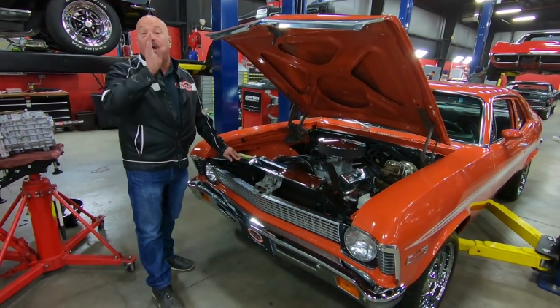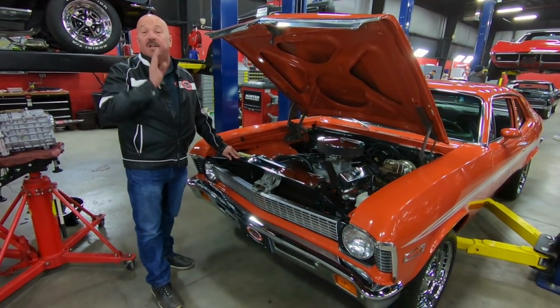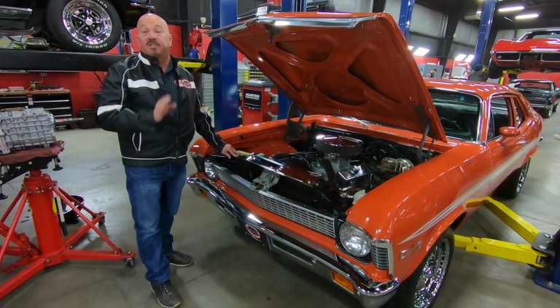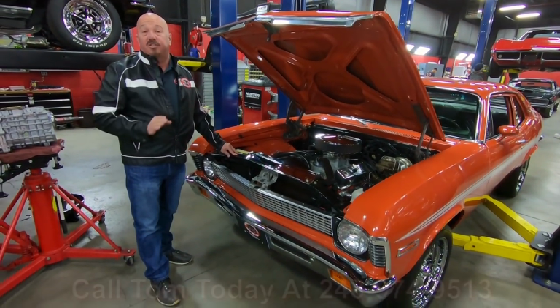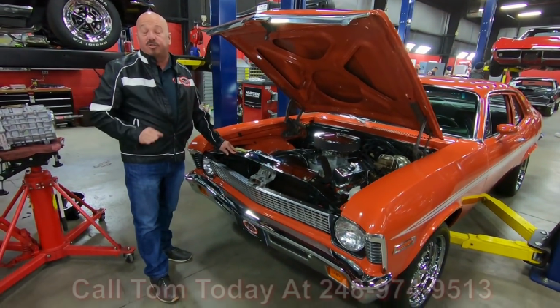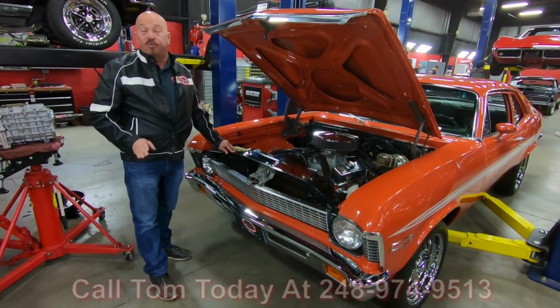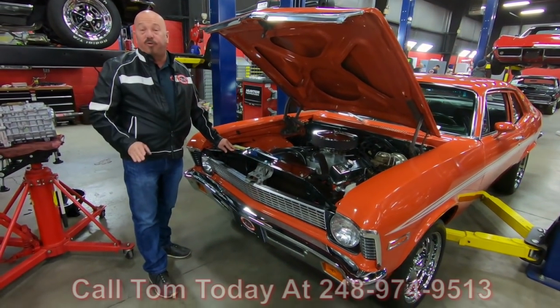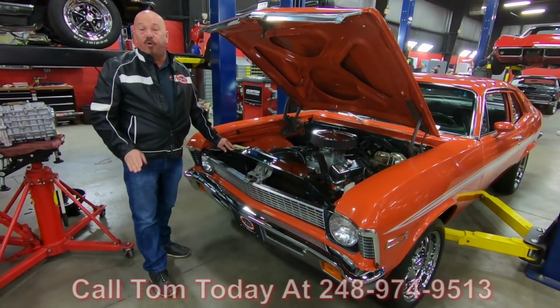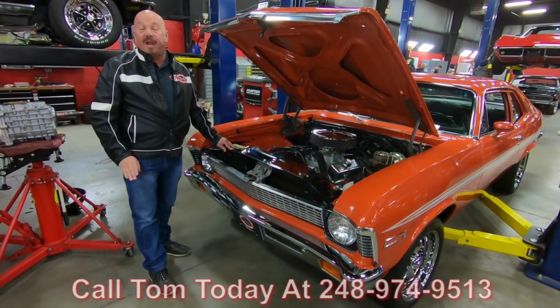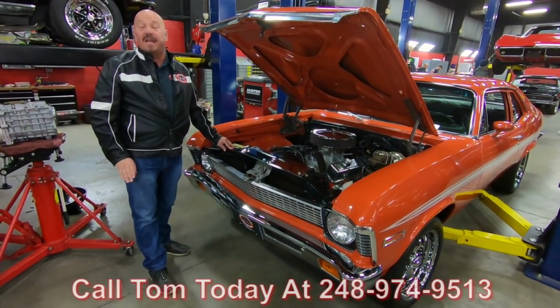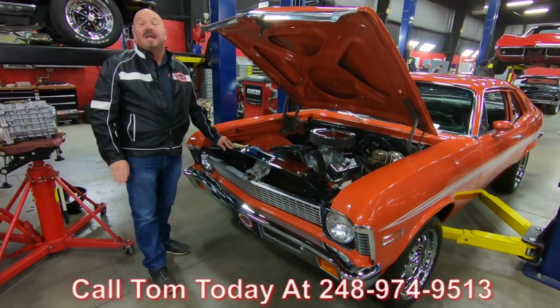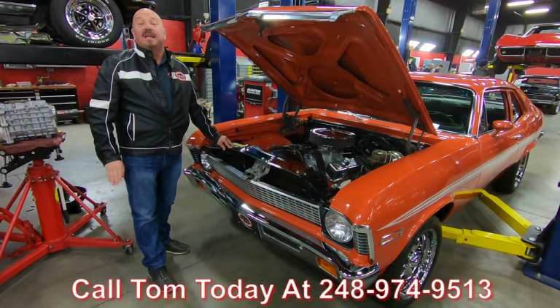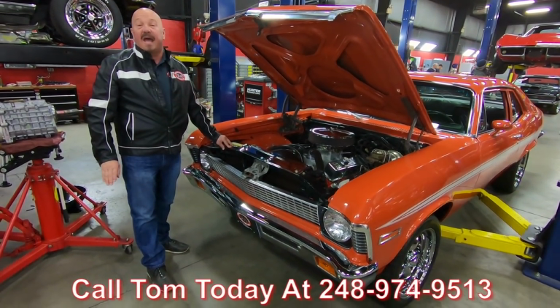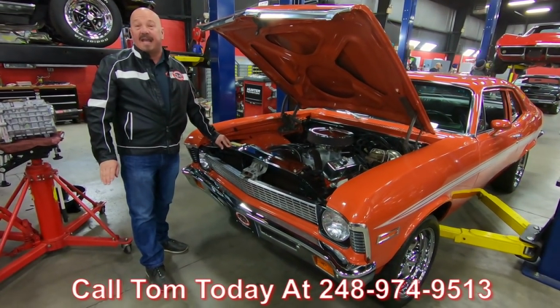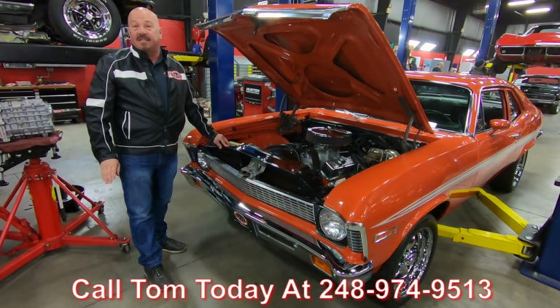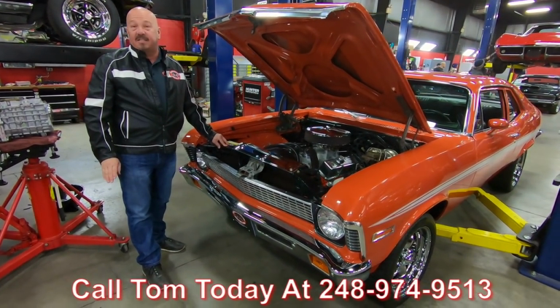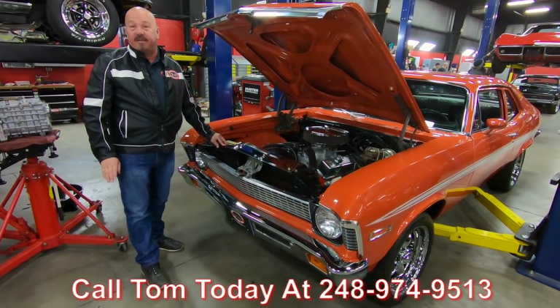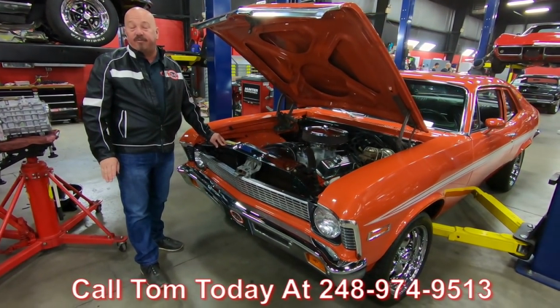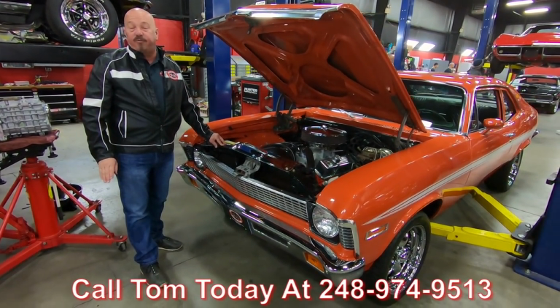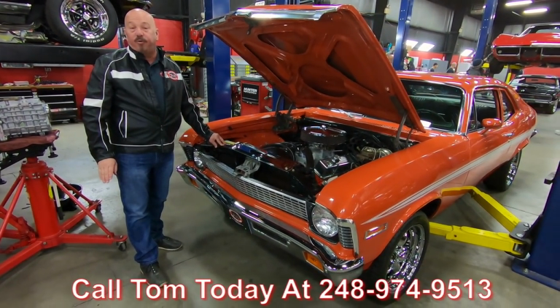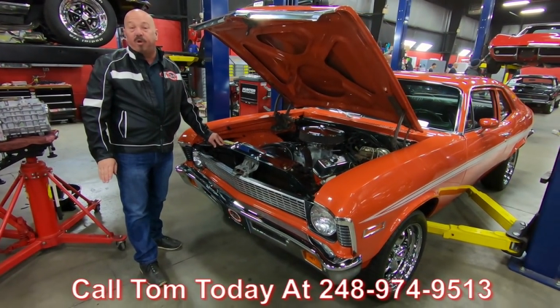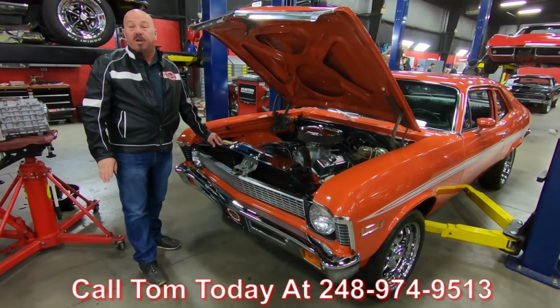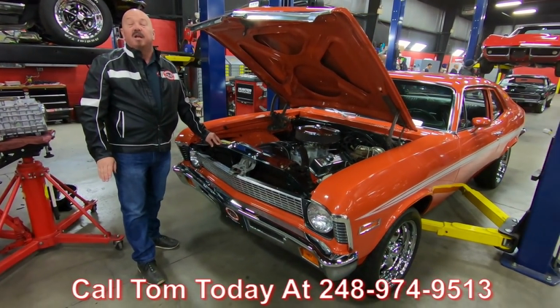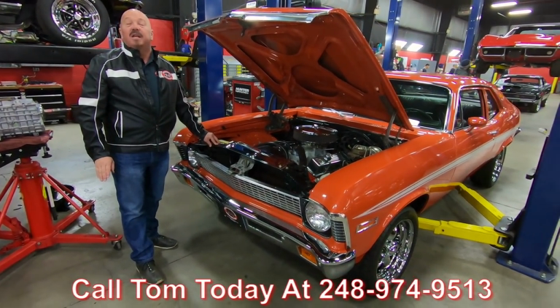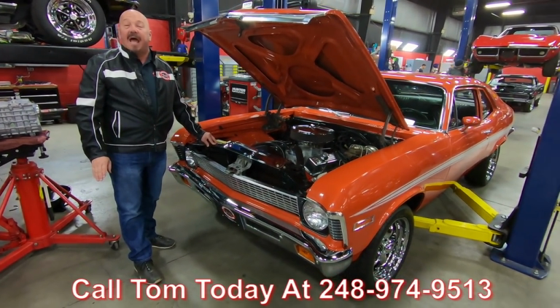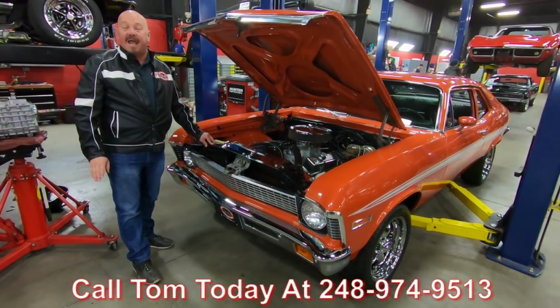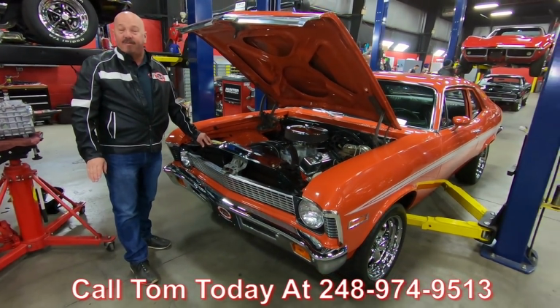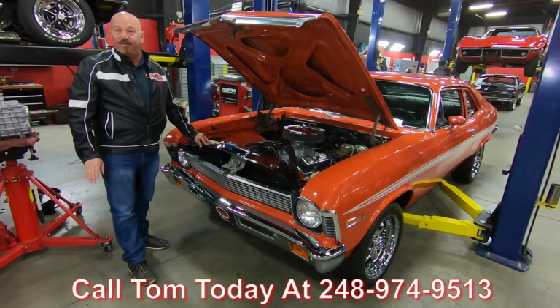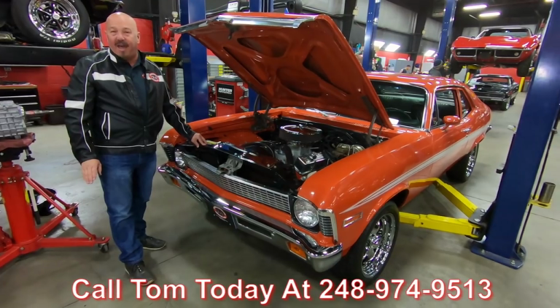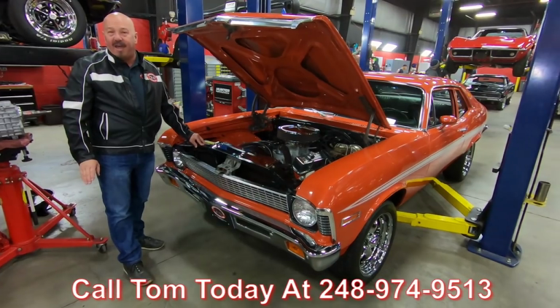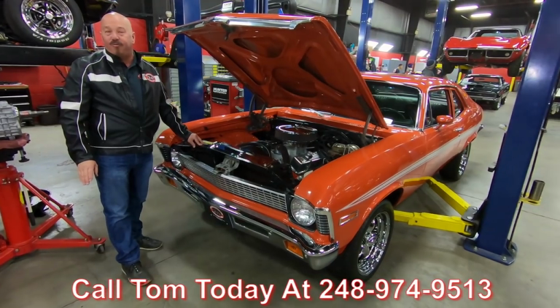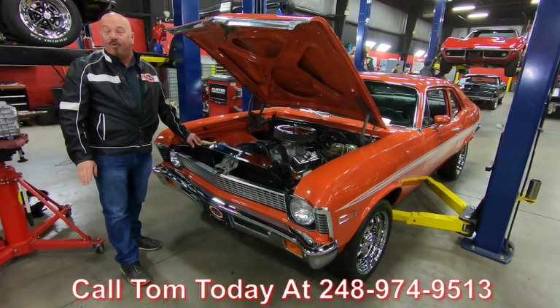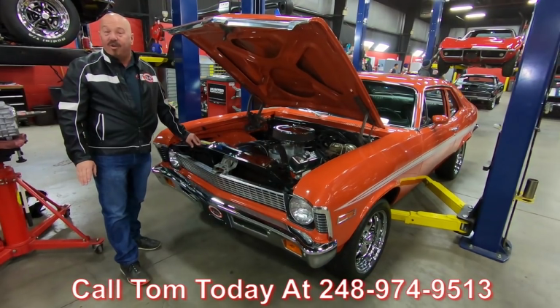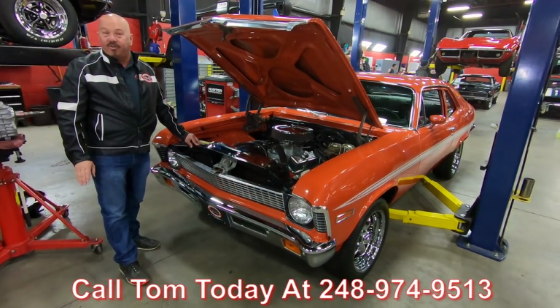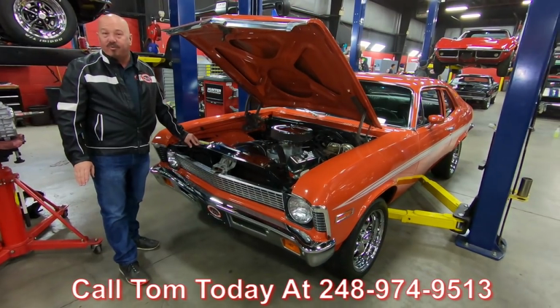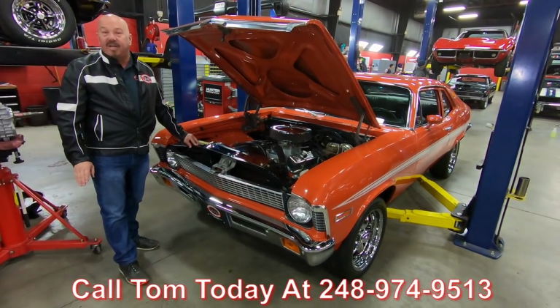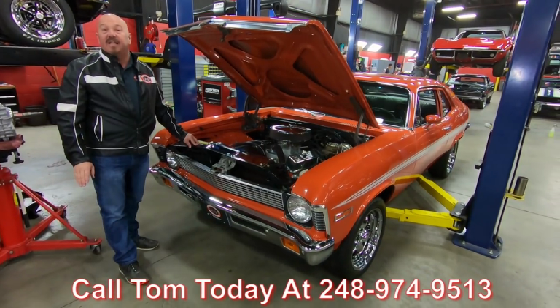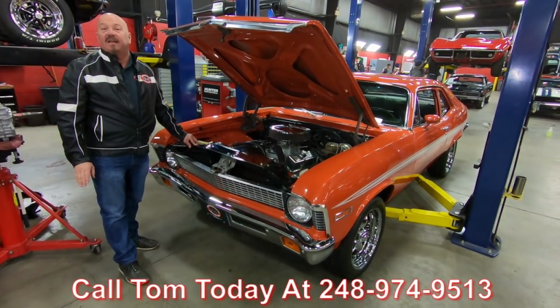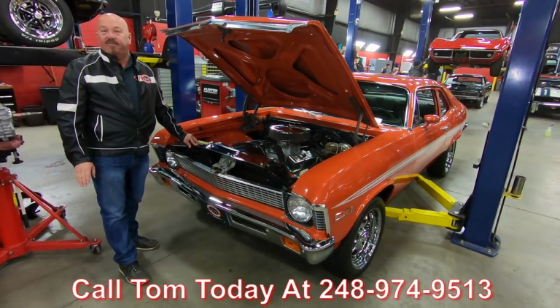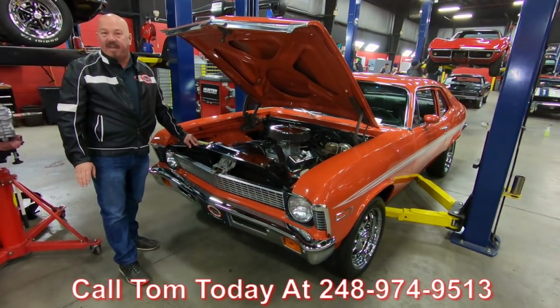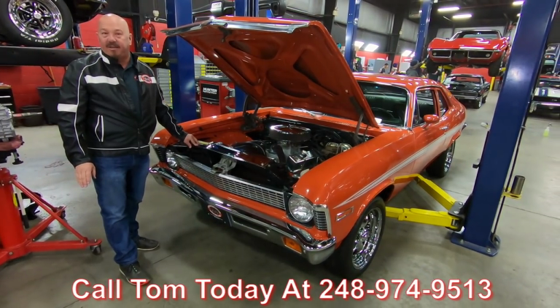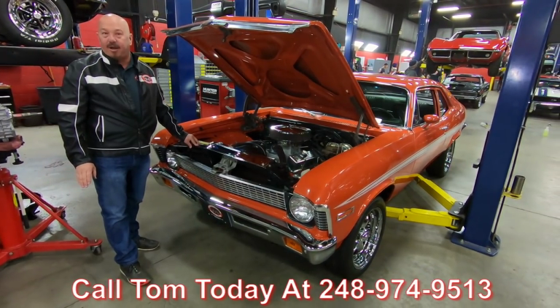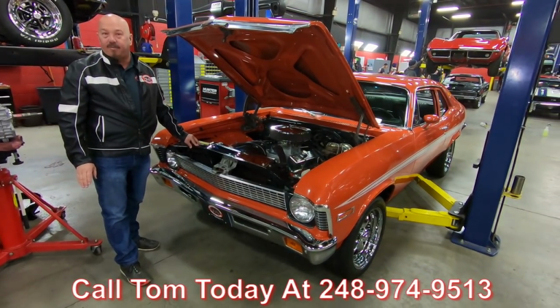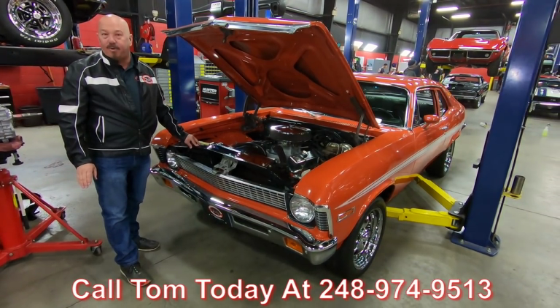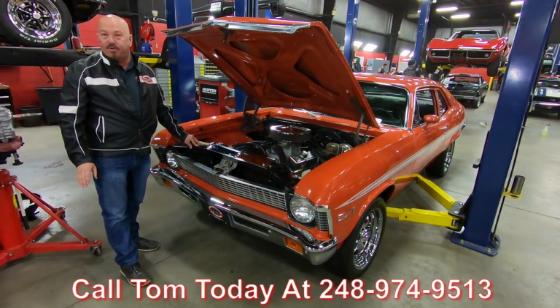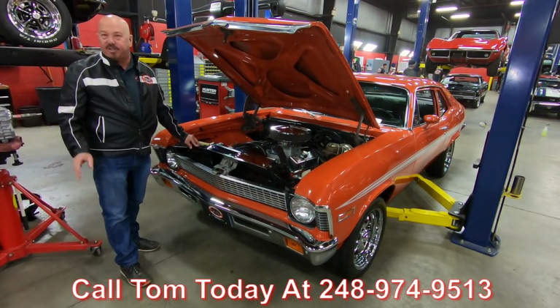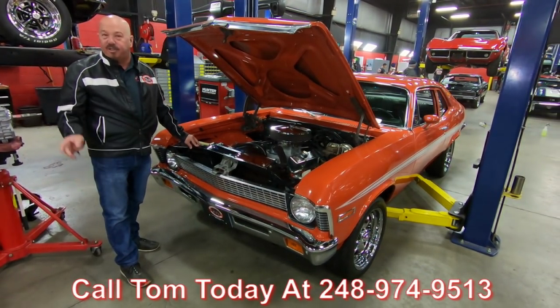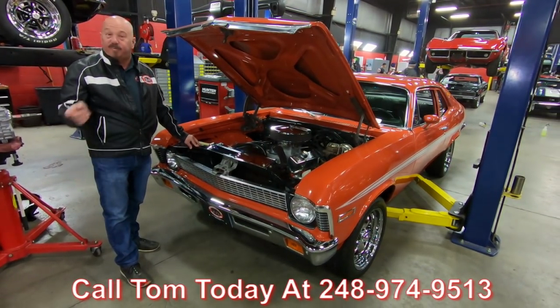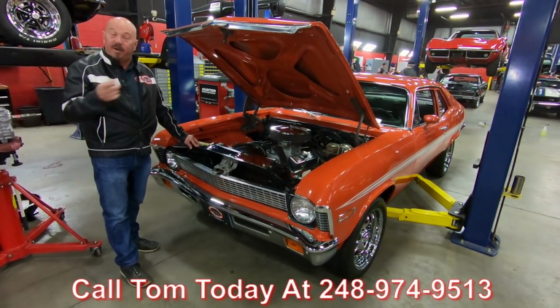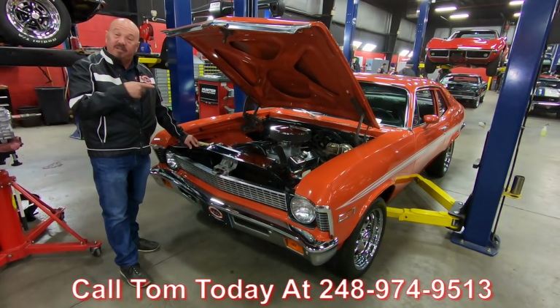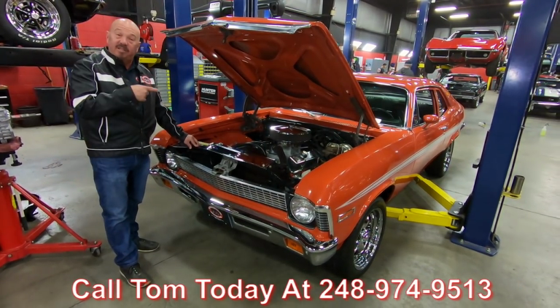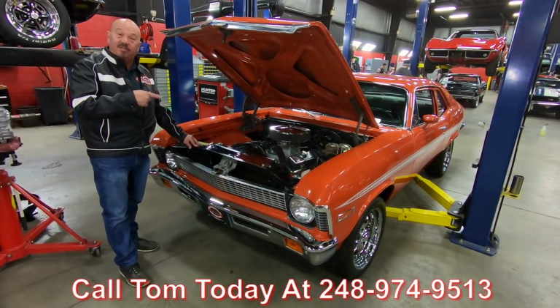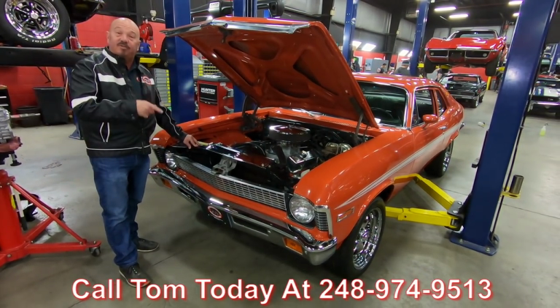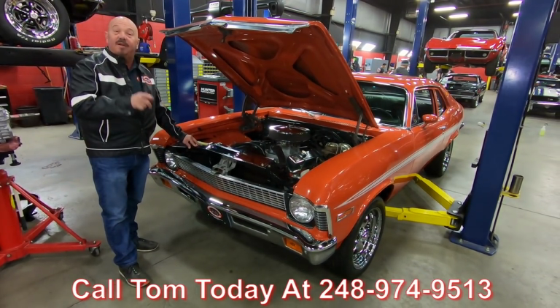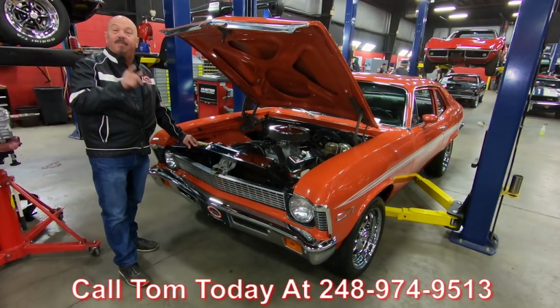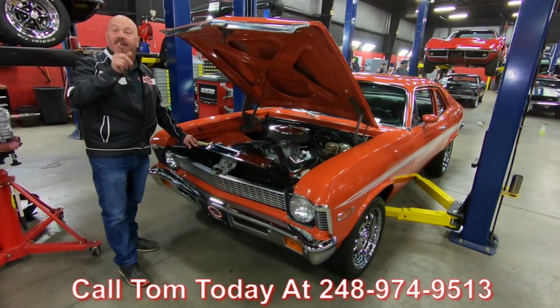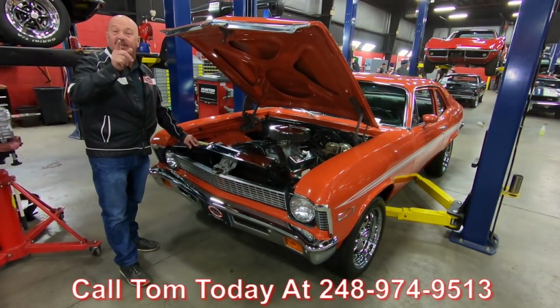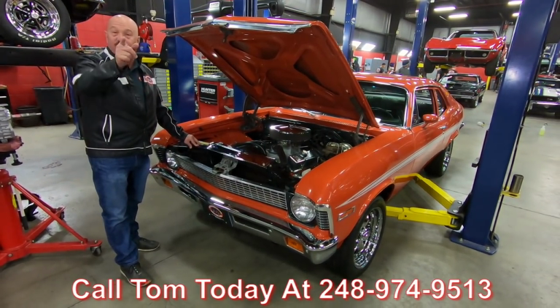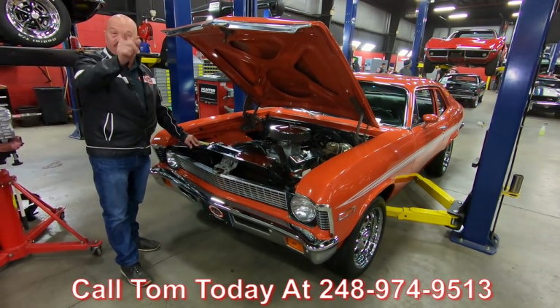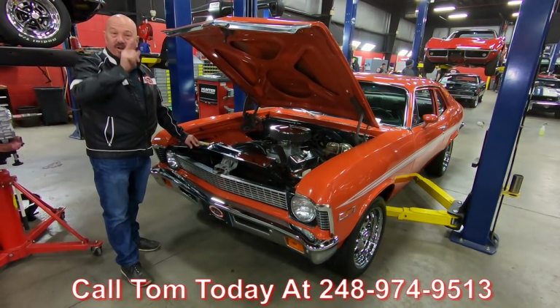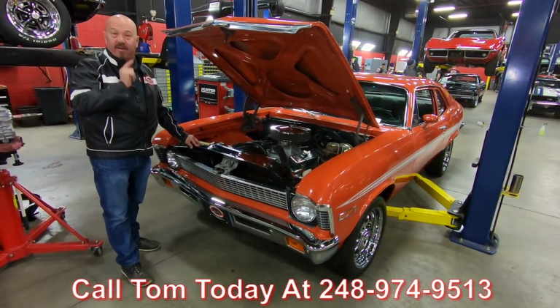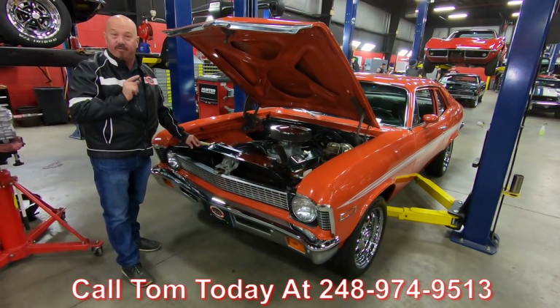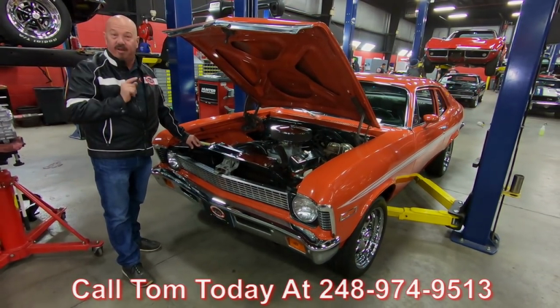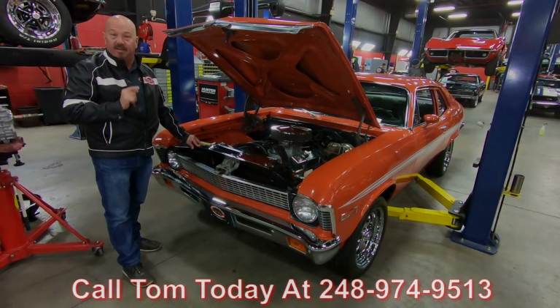Call us at 248-974-9513 and let Vanguard Motor Sales park history in your driveway.